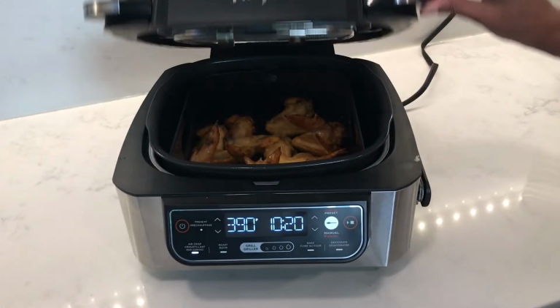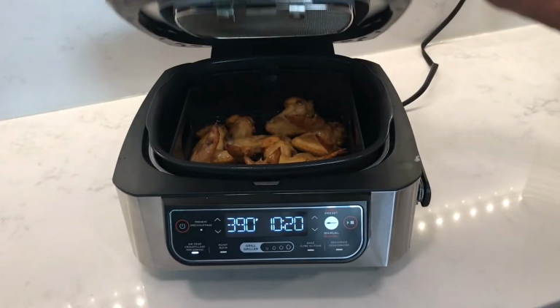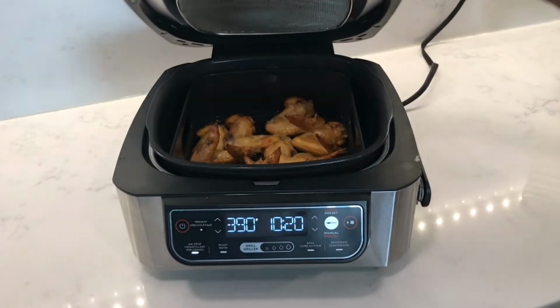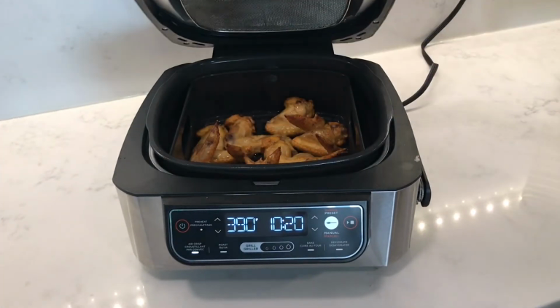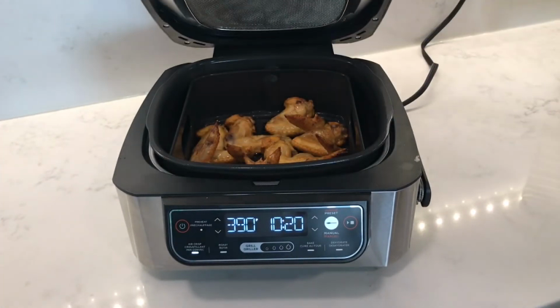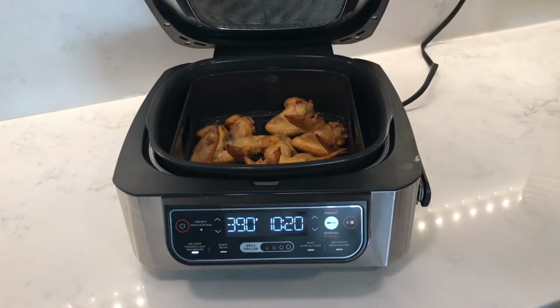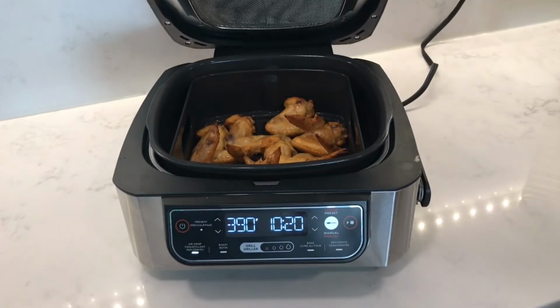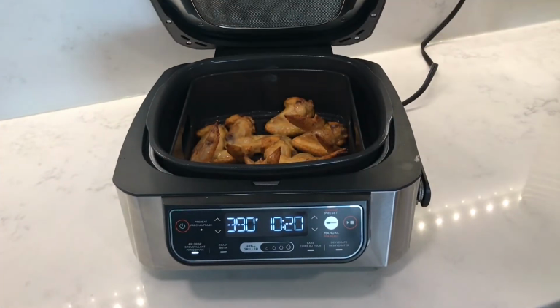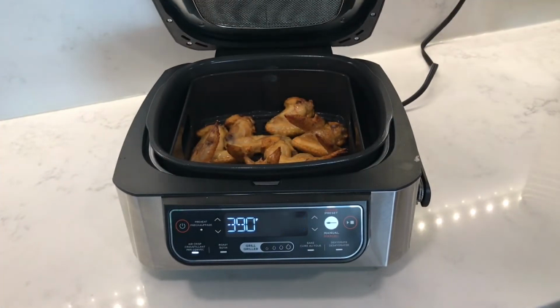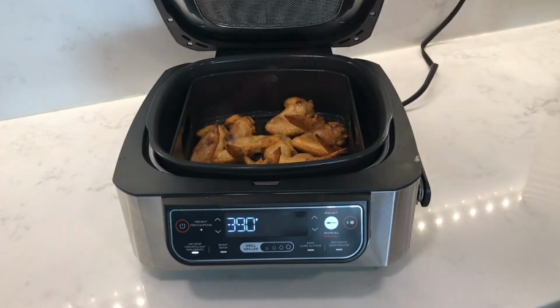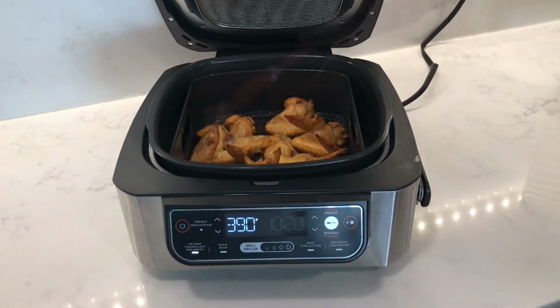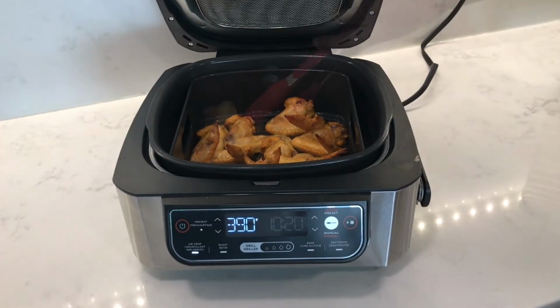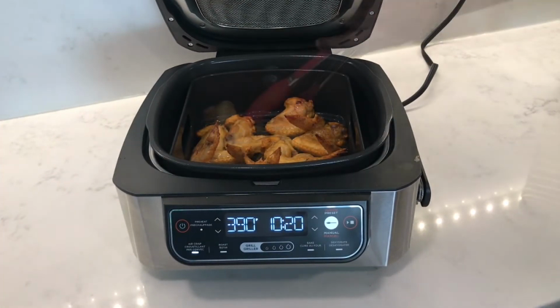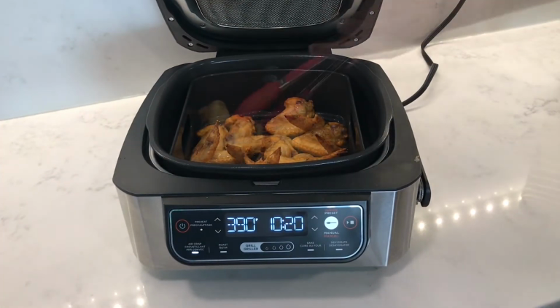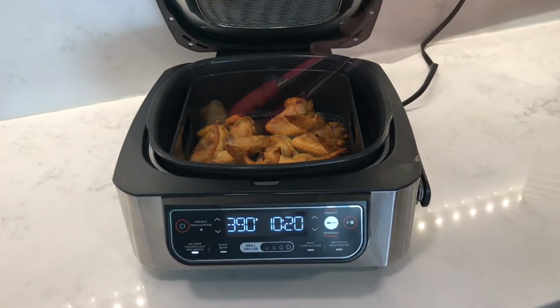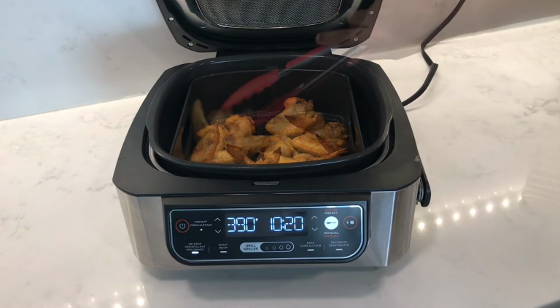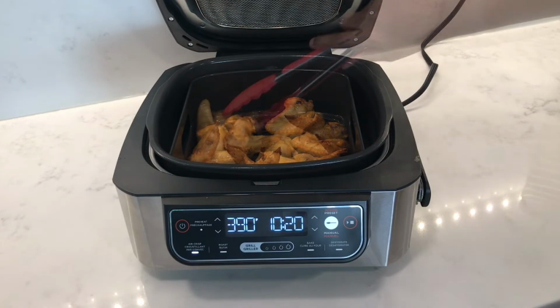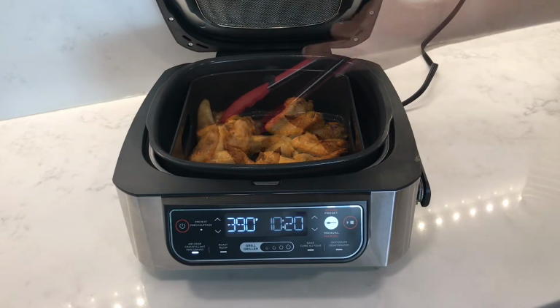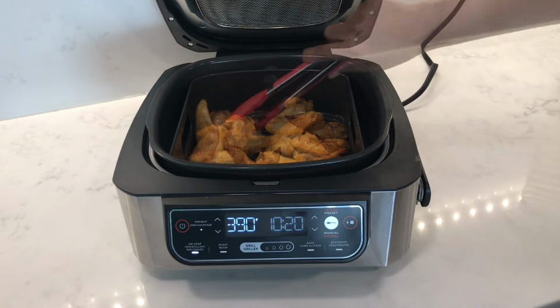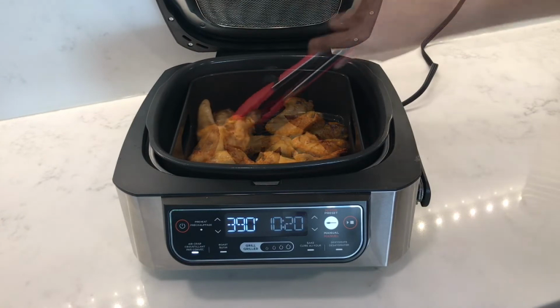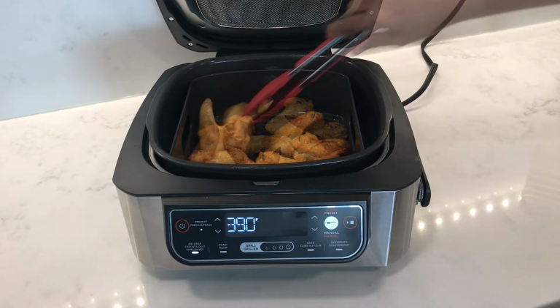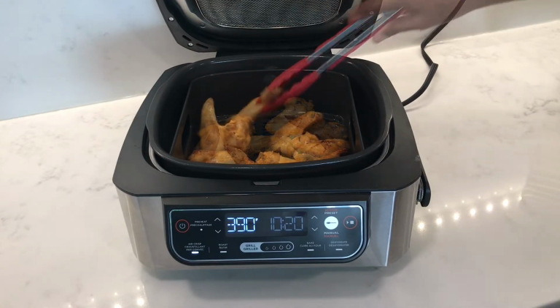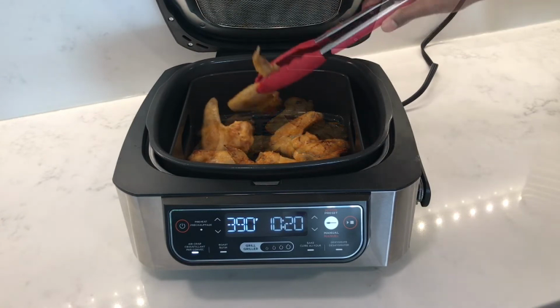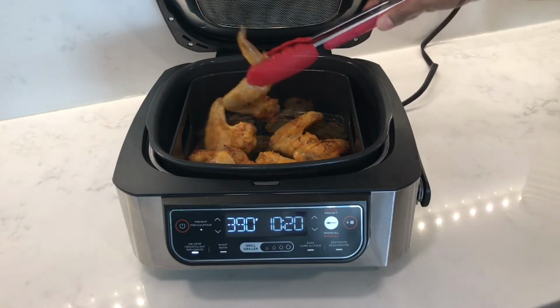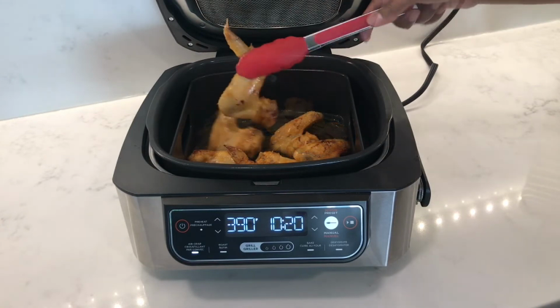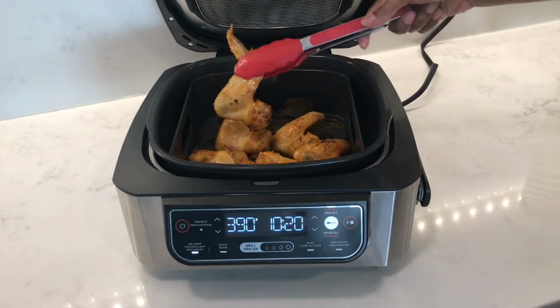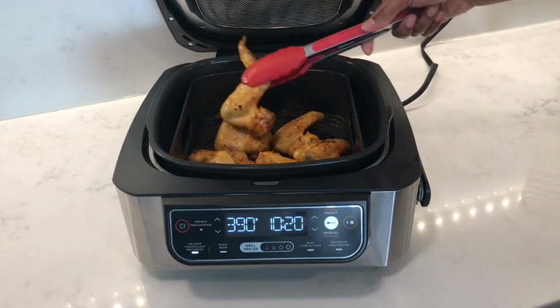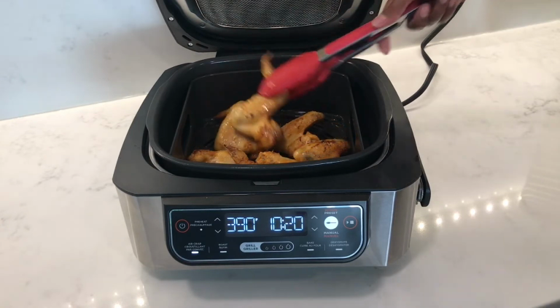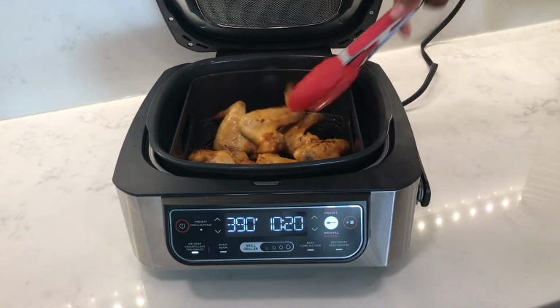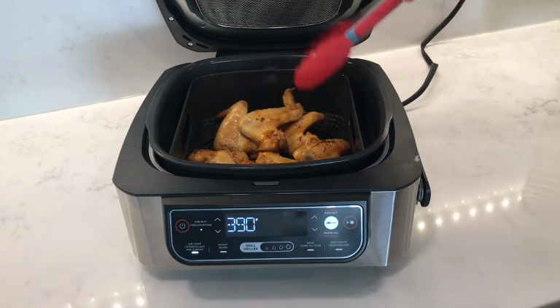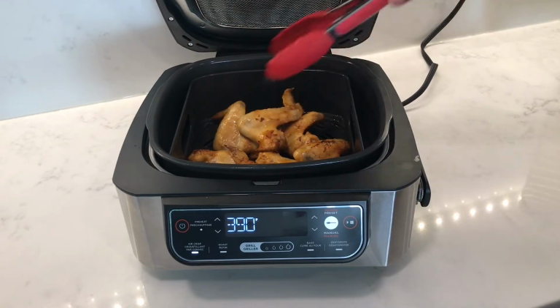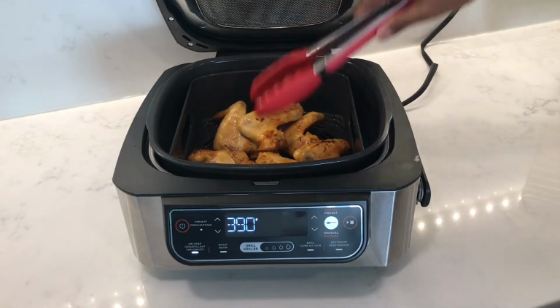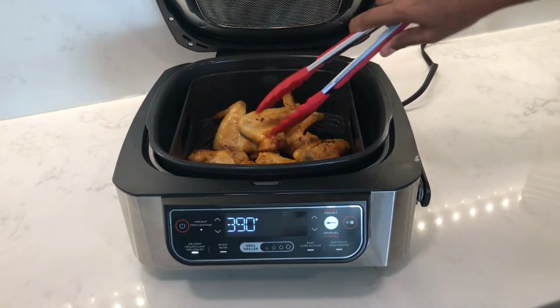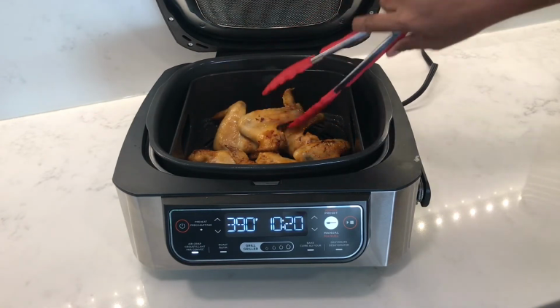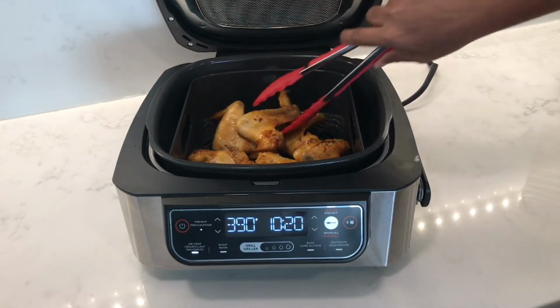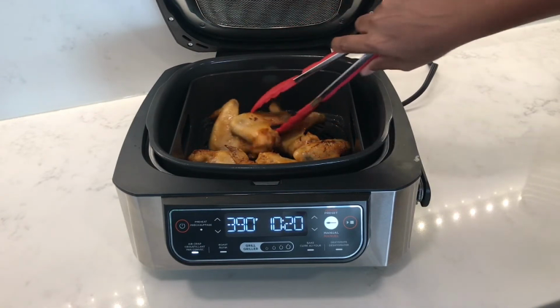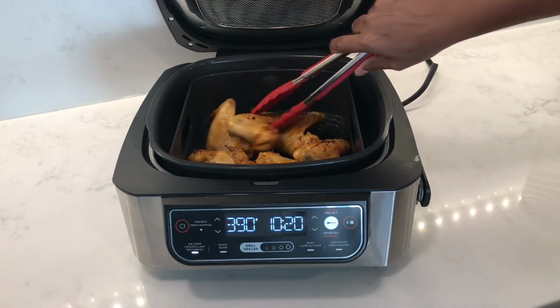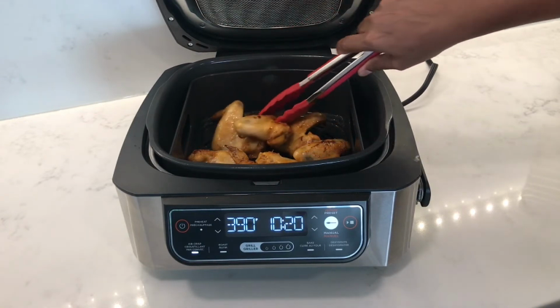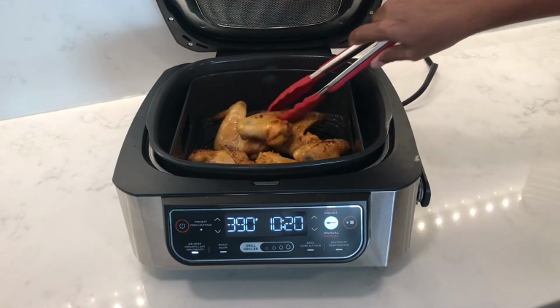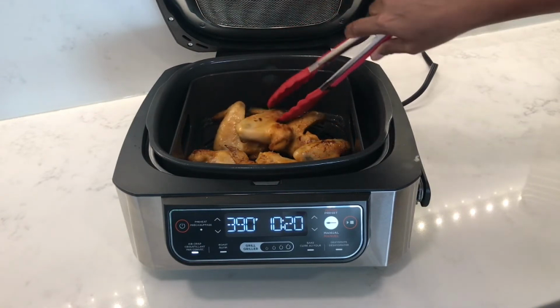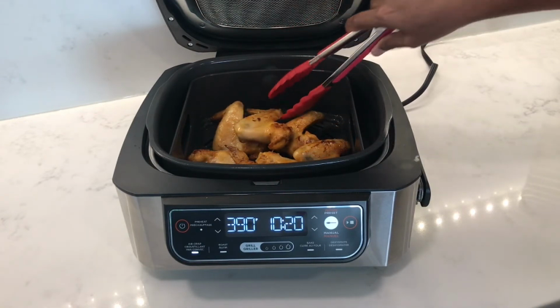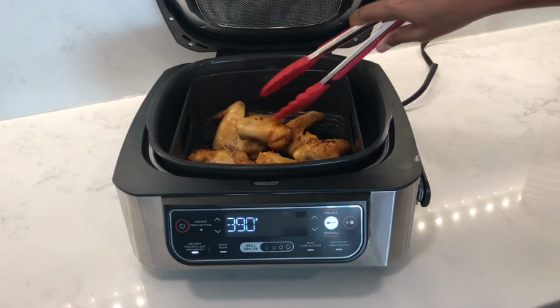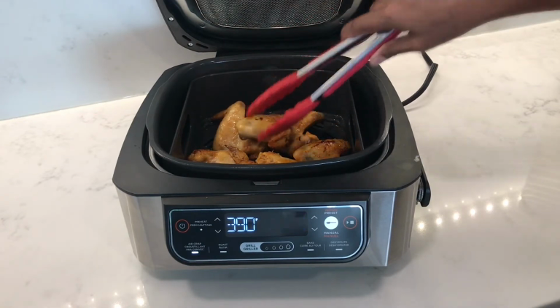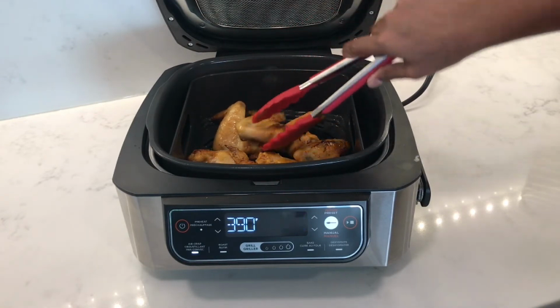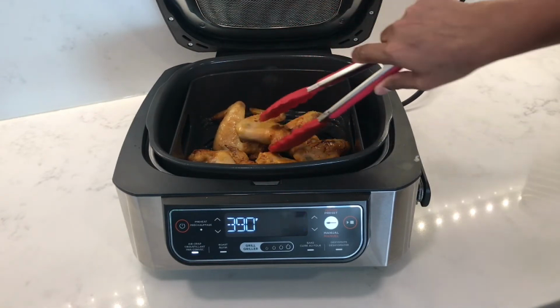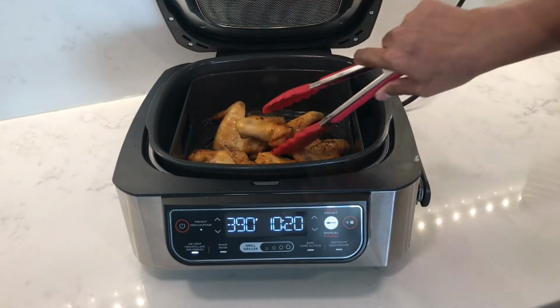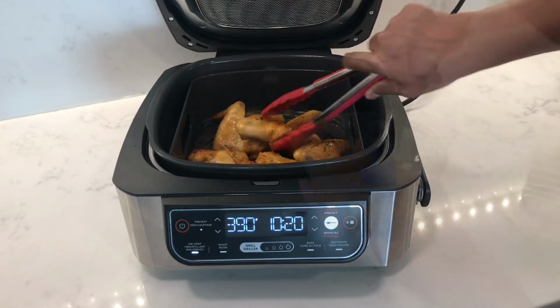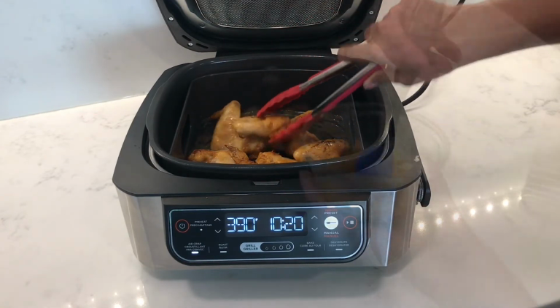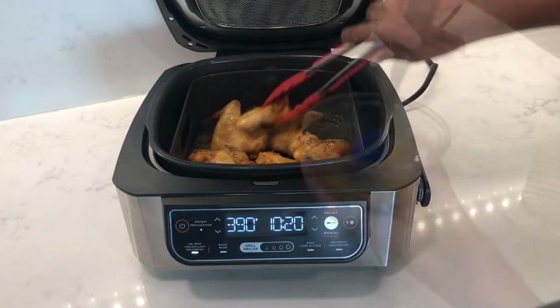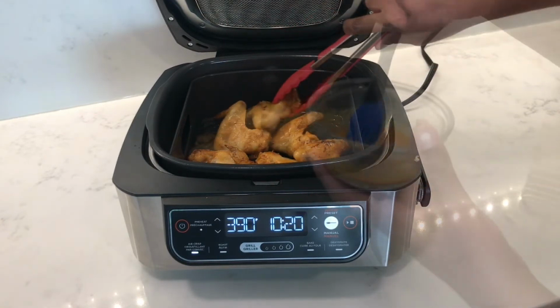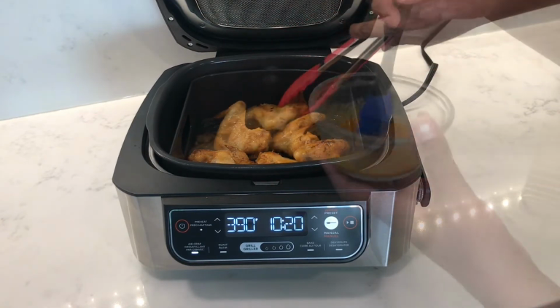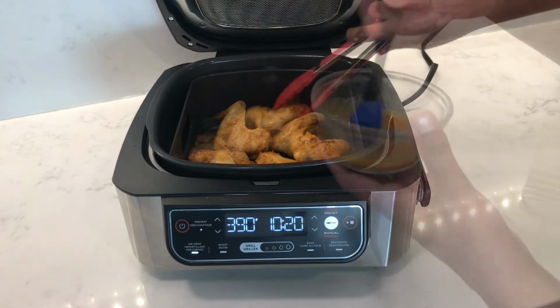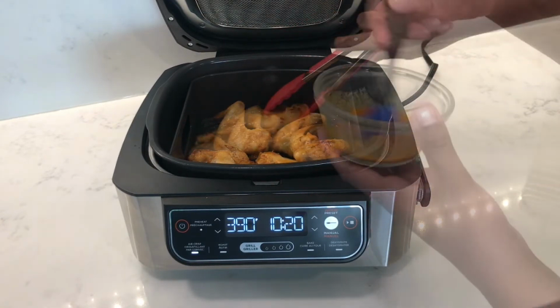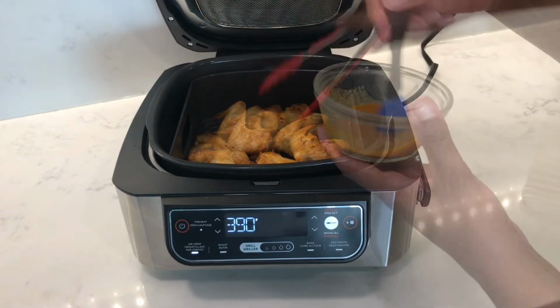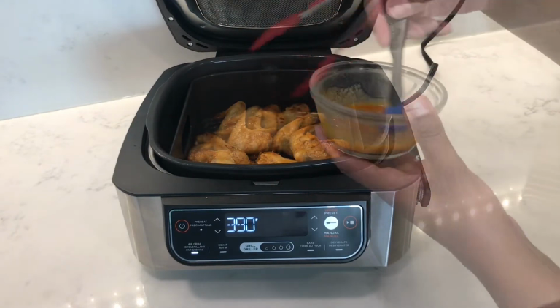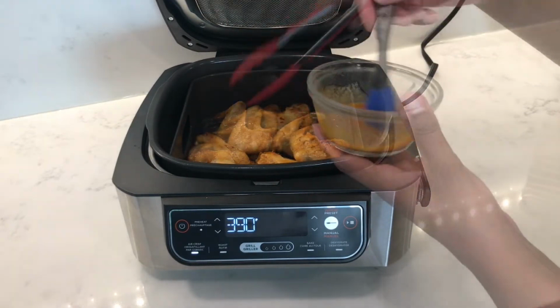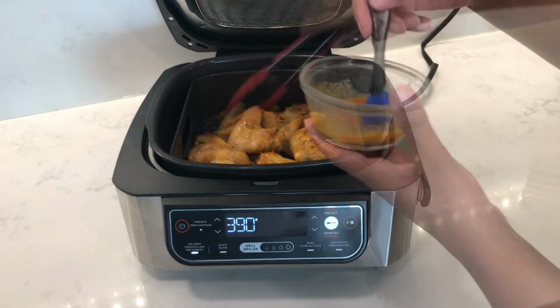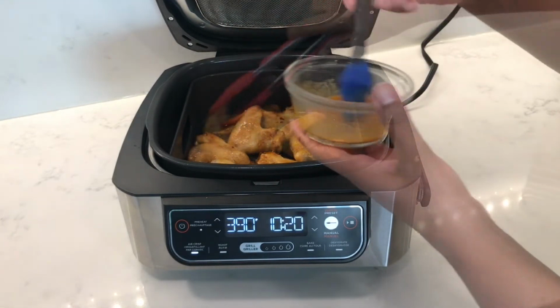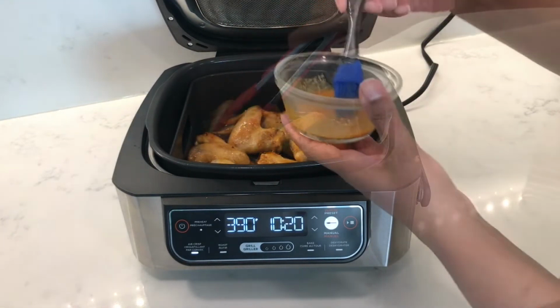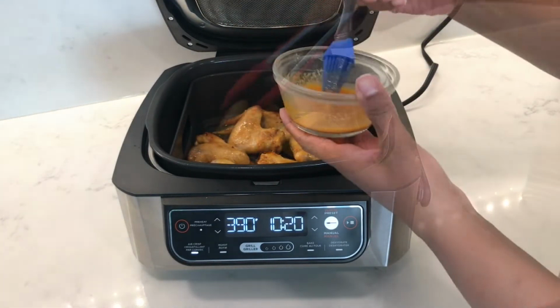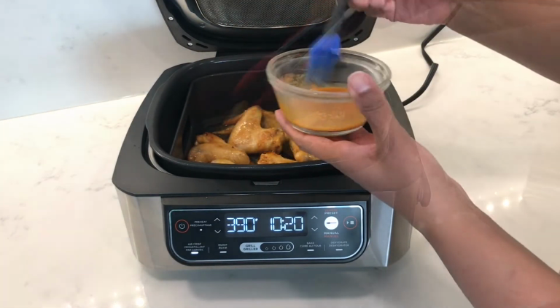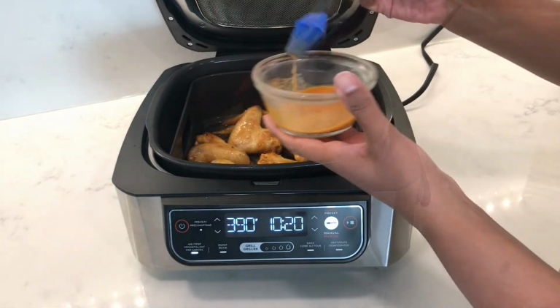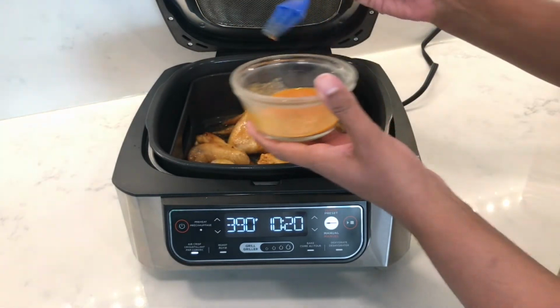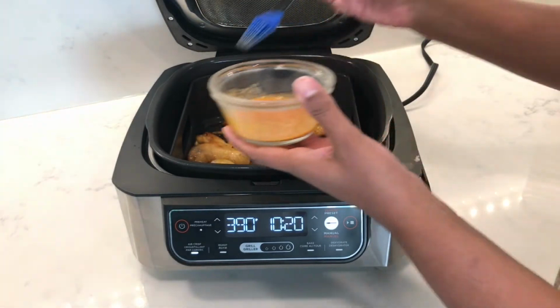Partway through at the halfway mark, you can turn them over and then use the rest of the marinade to coat the chicken wings again.